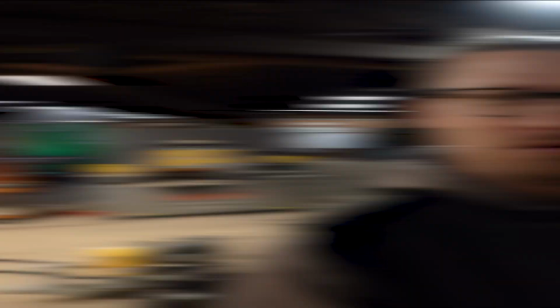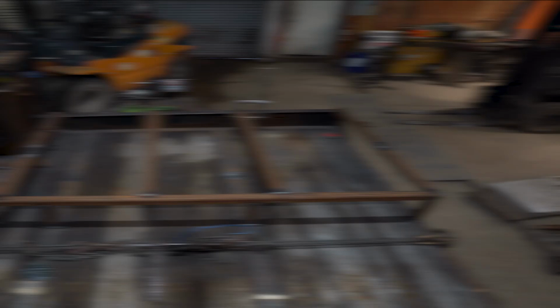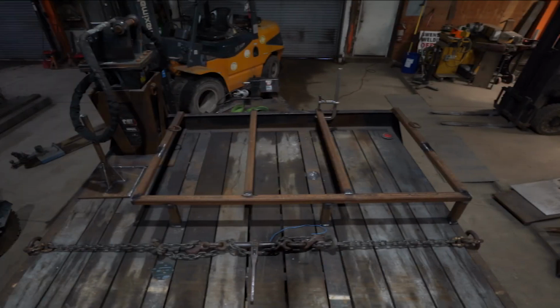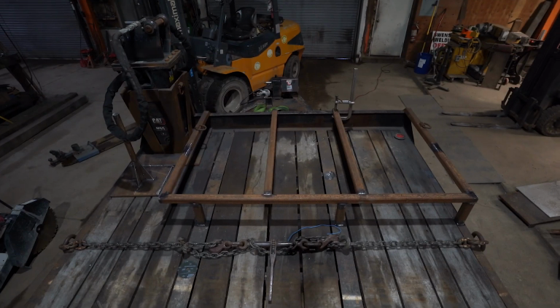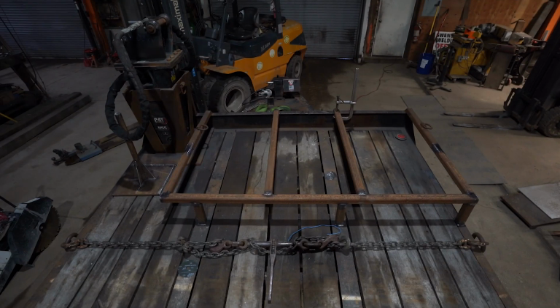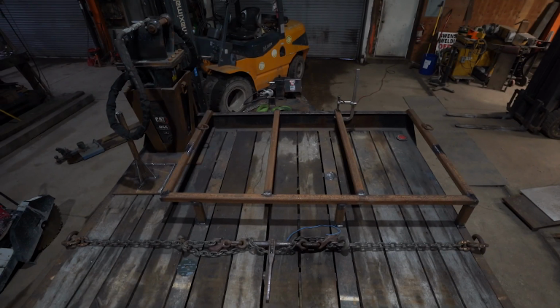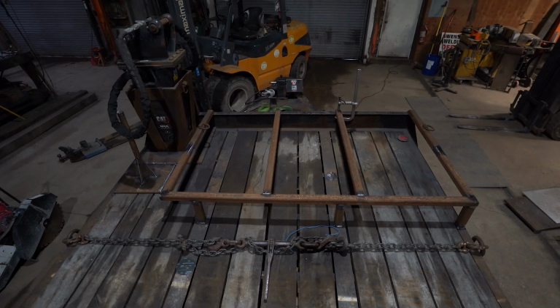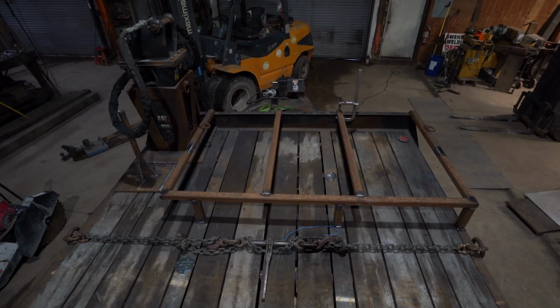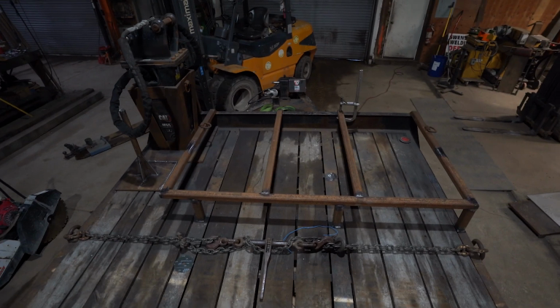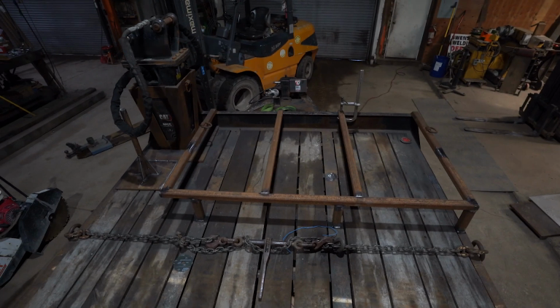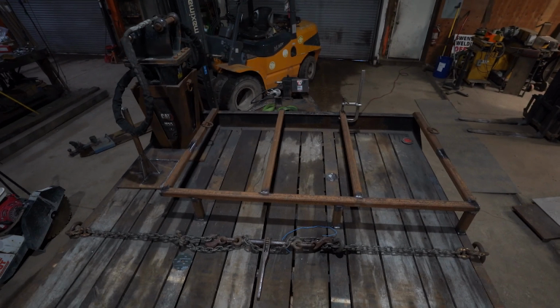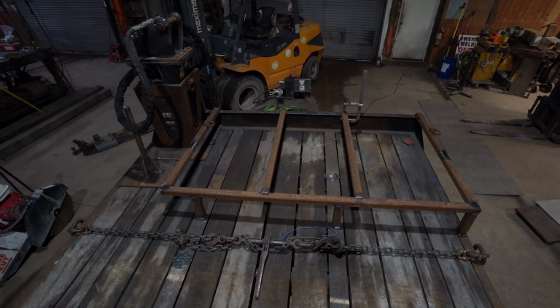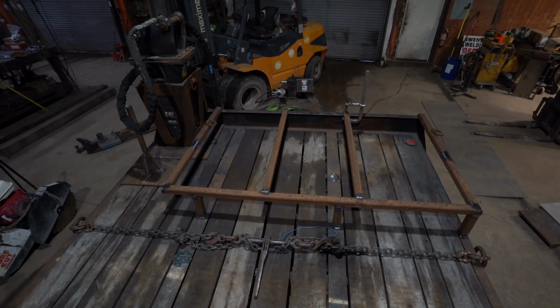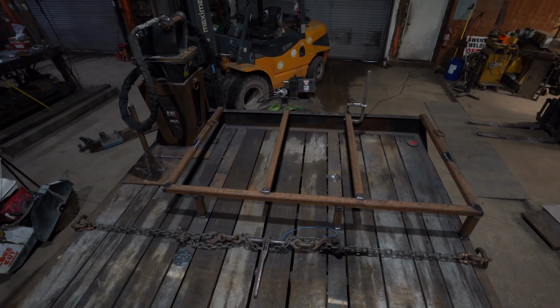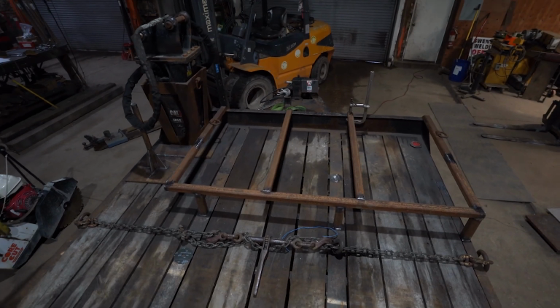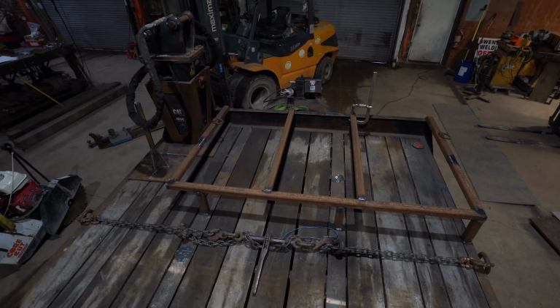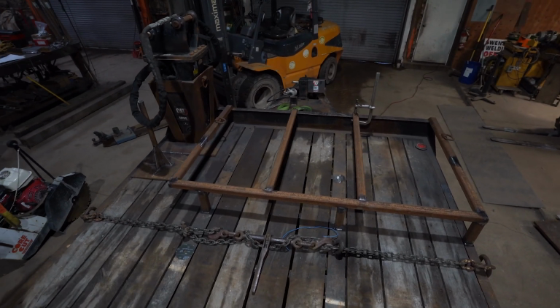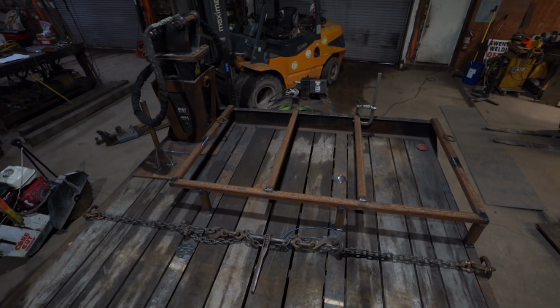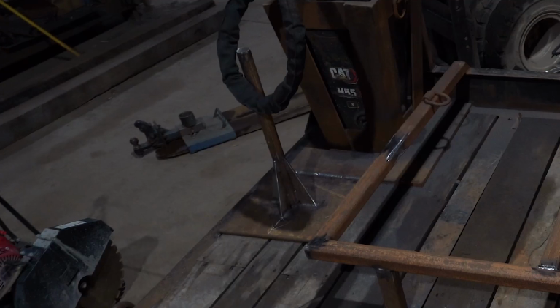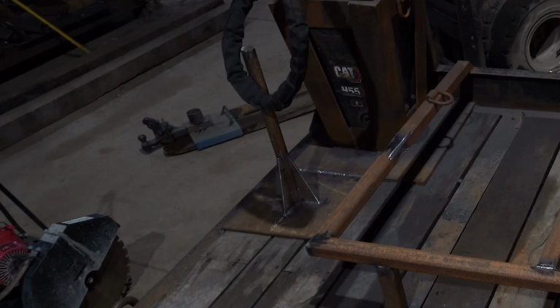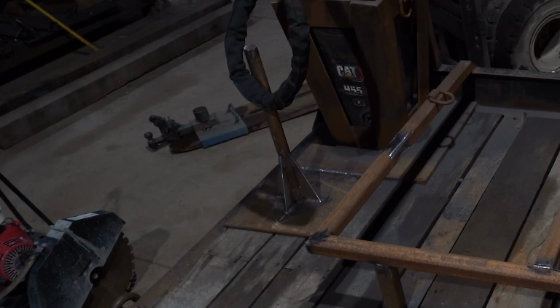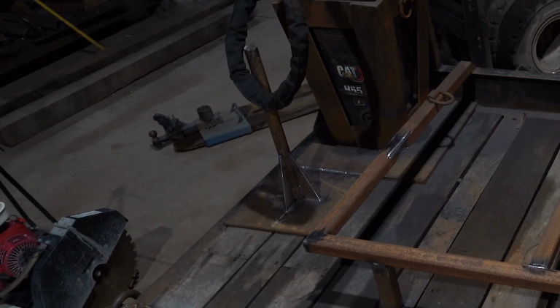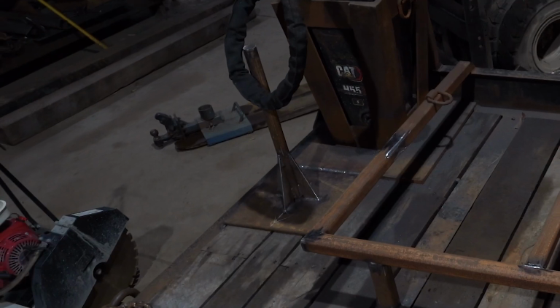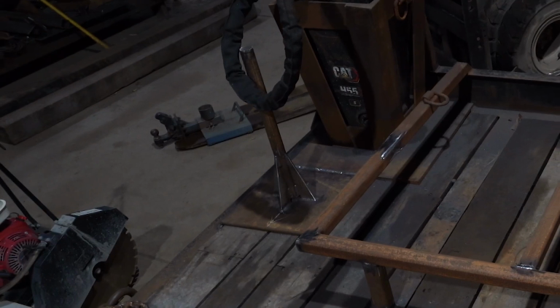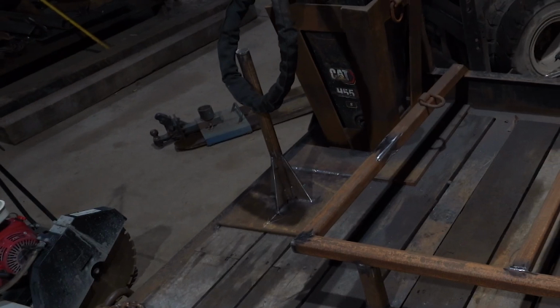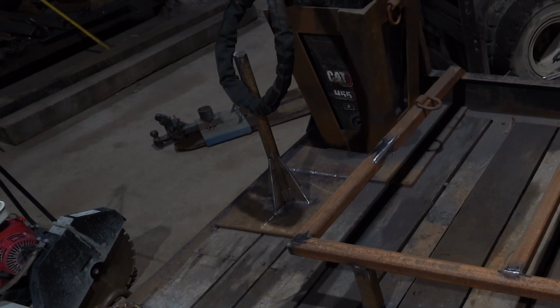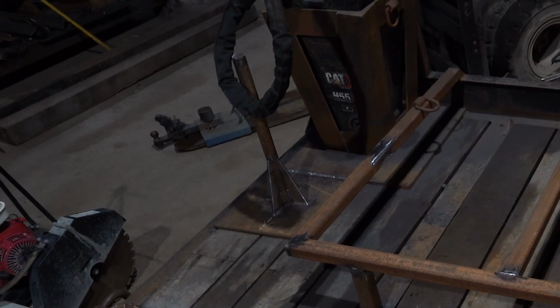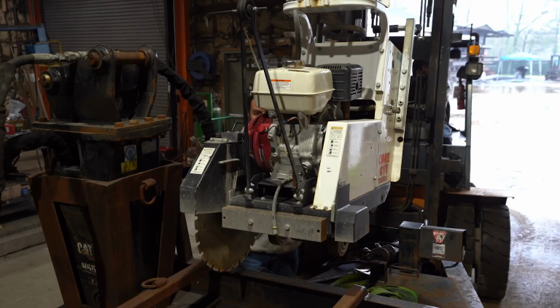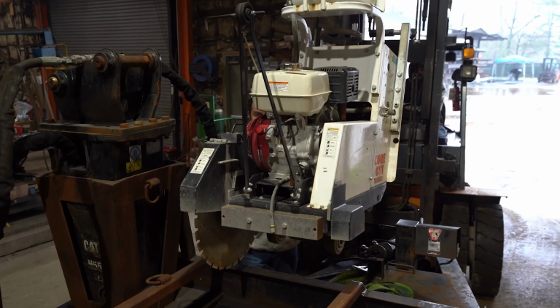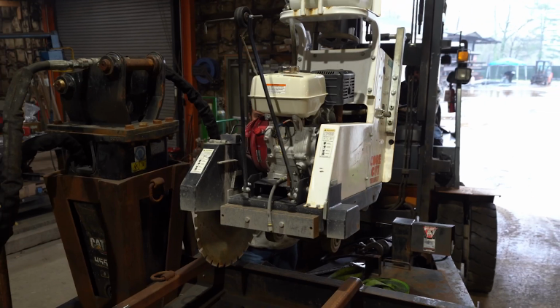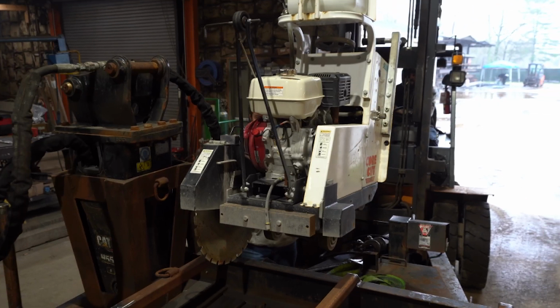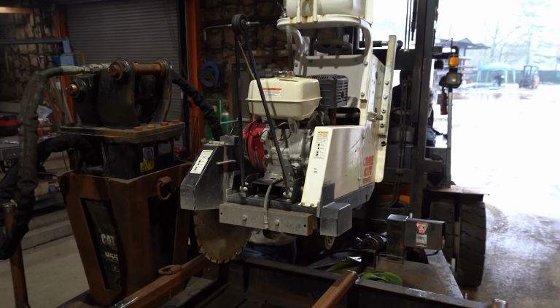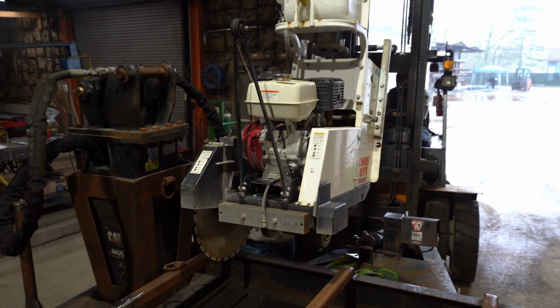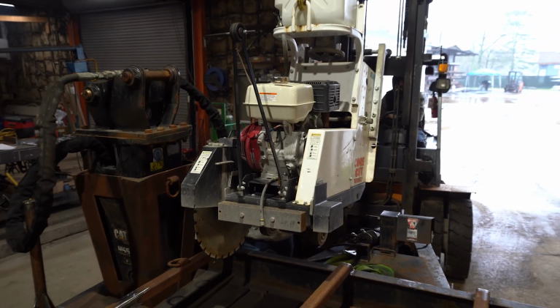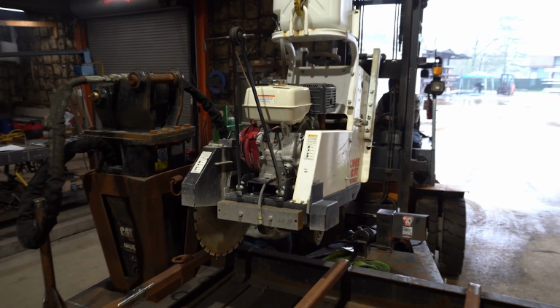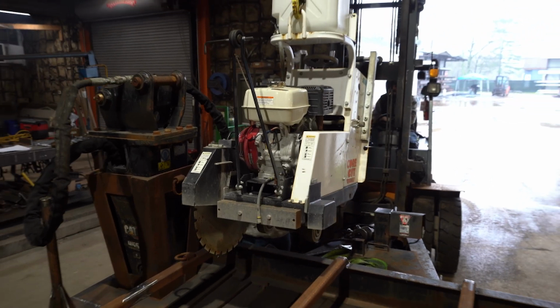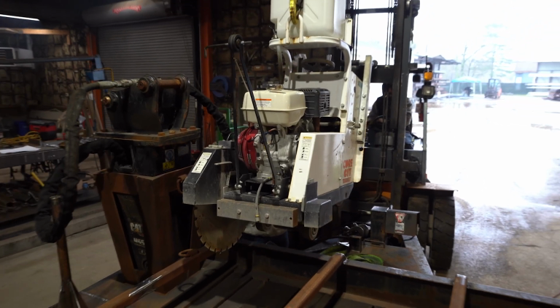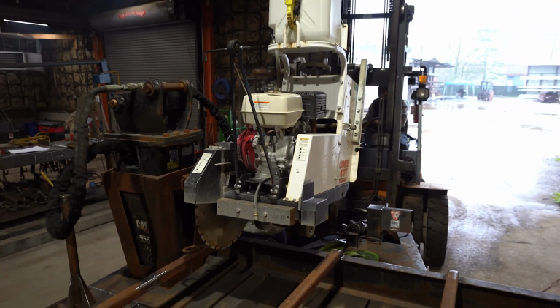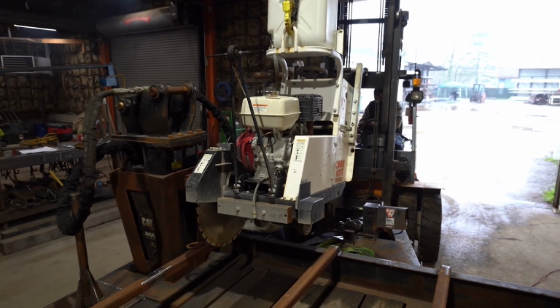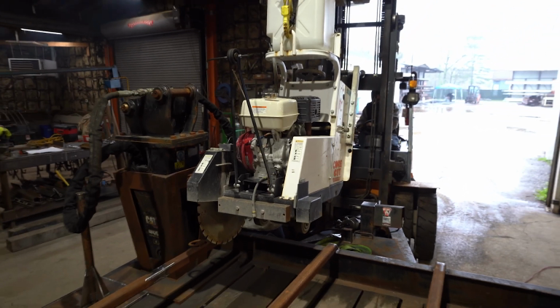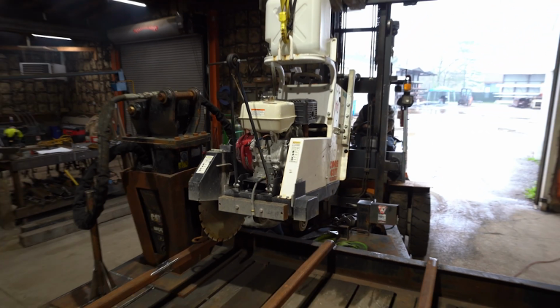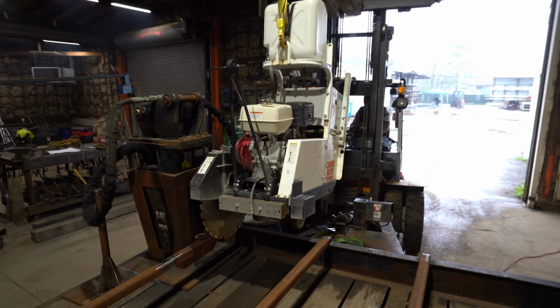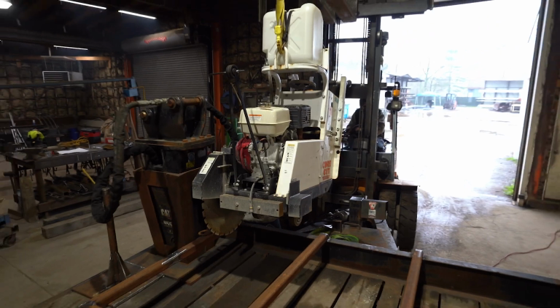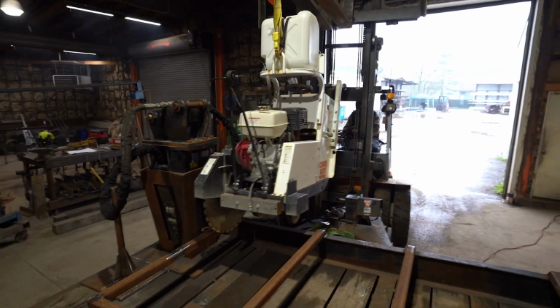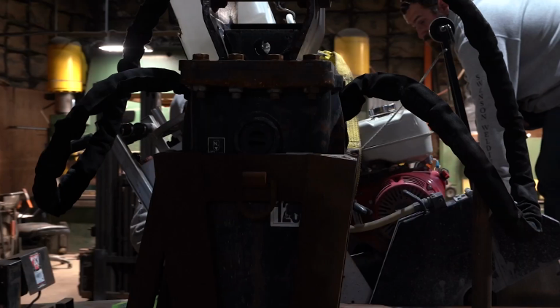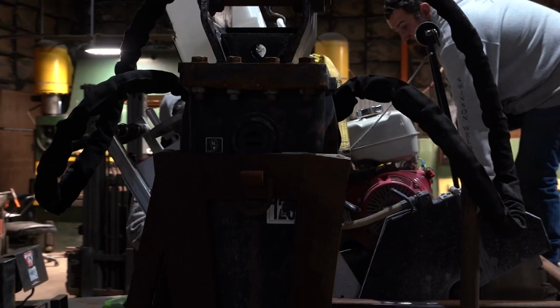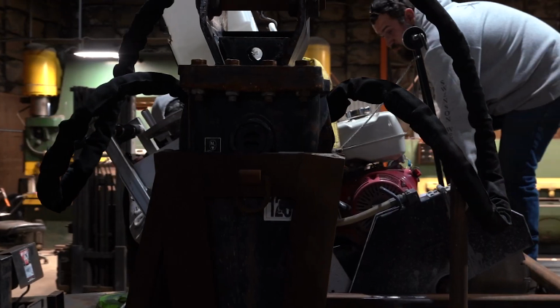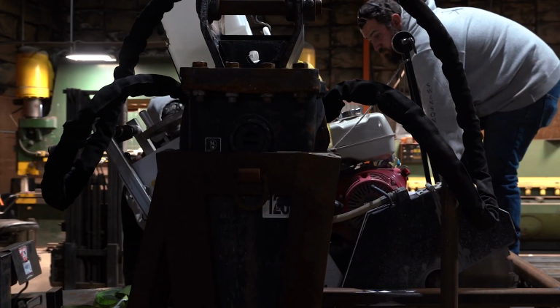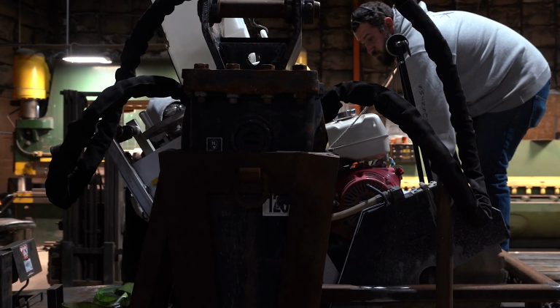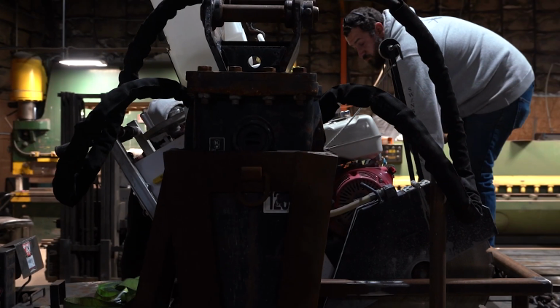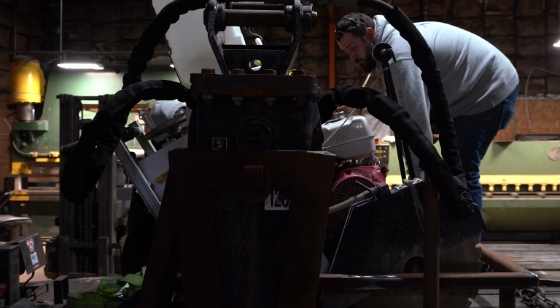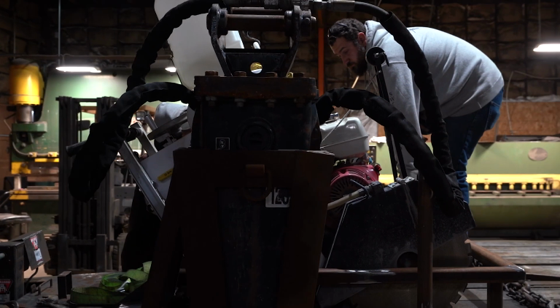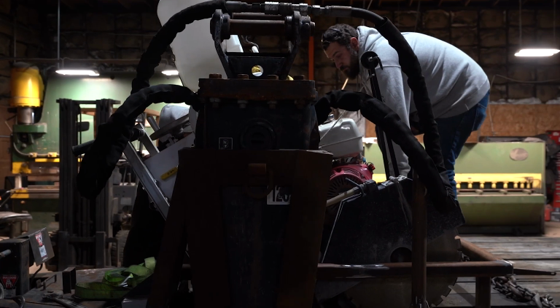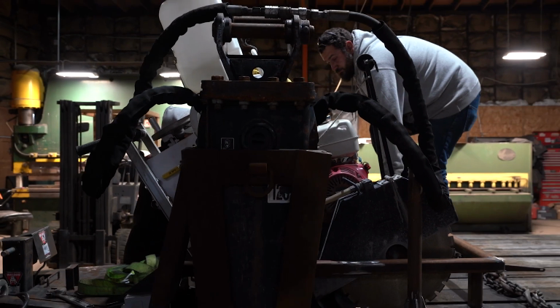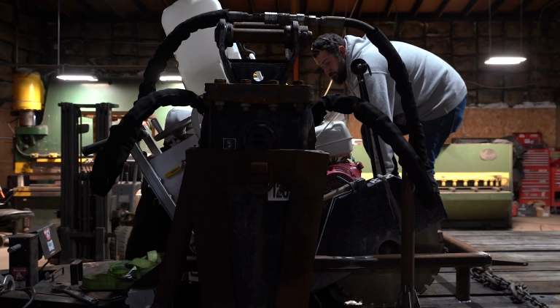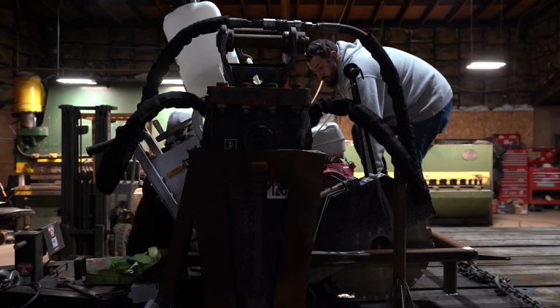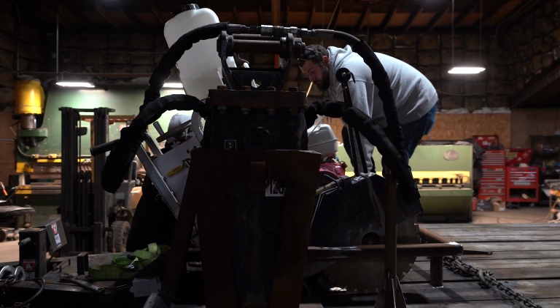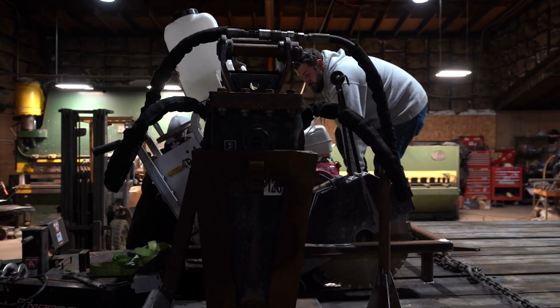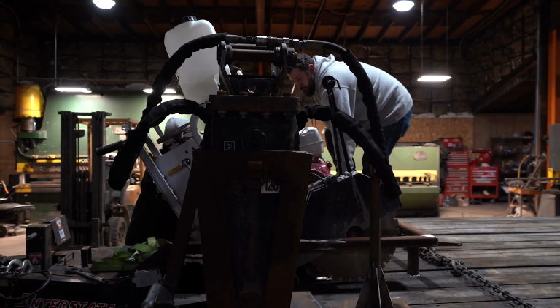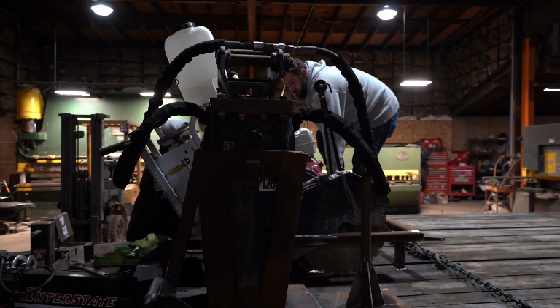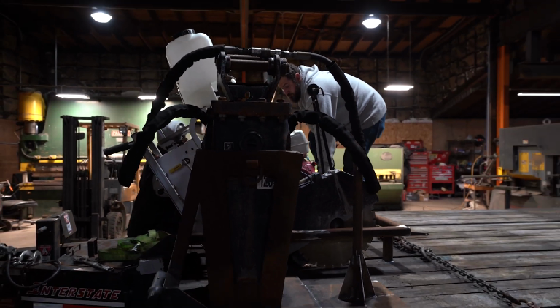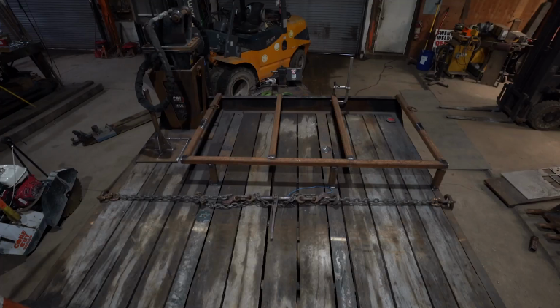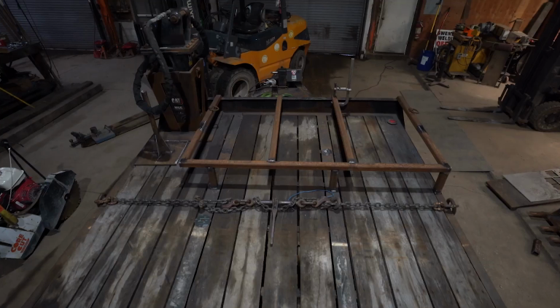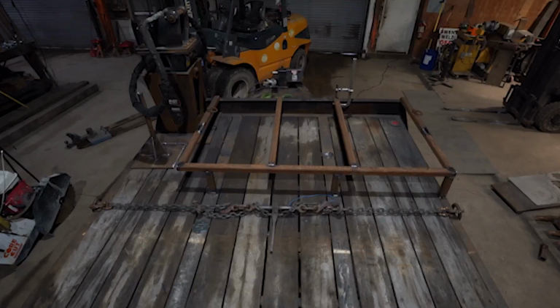This trailer here — we are removing the old rack, fabricating a new one that's a little bit longer, and the orientation's a bit different. A little more convenient for the crew.